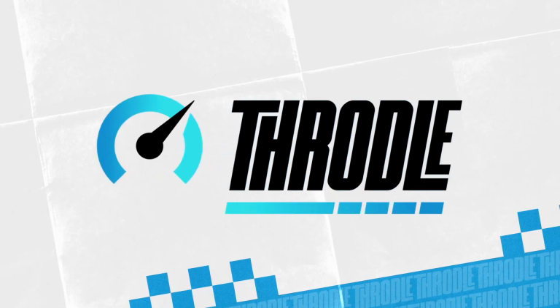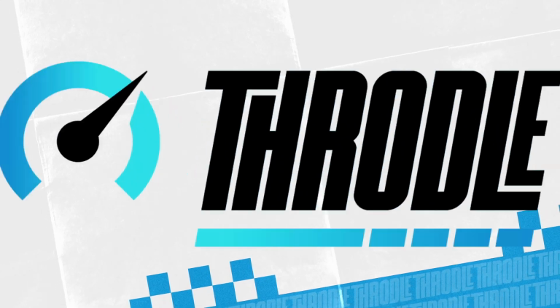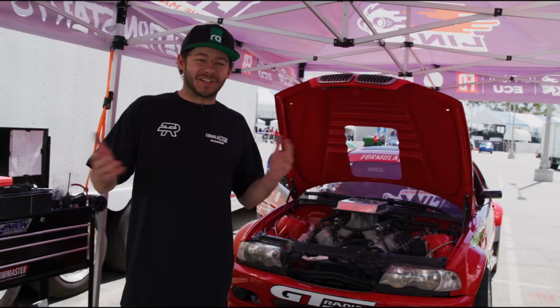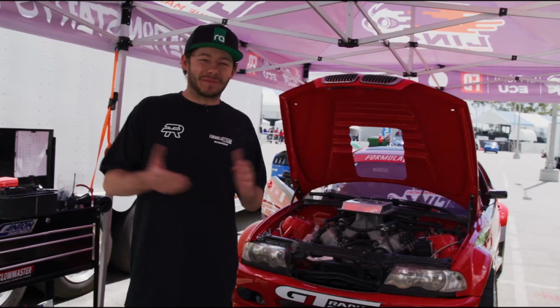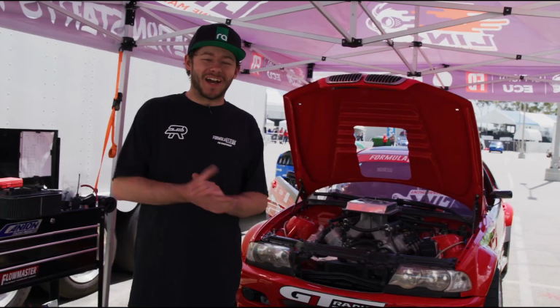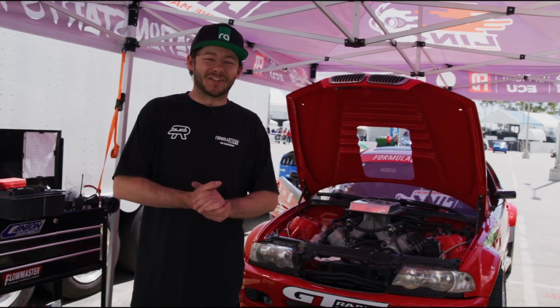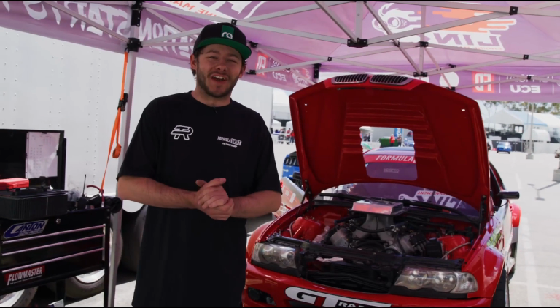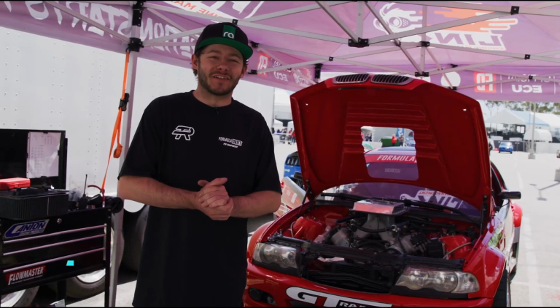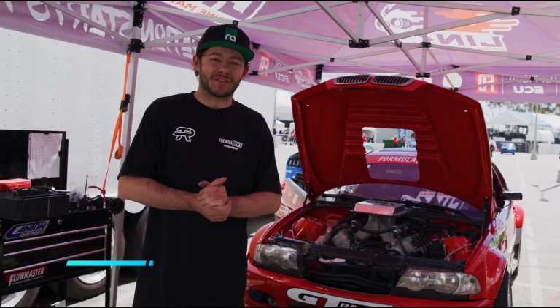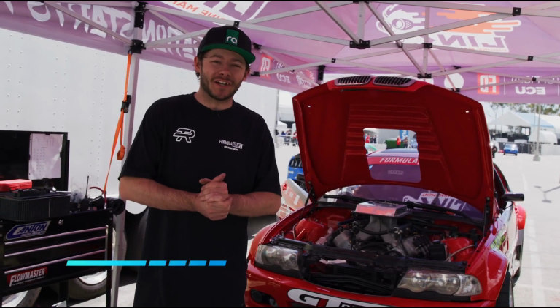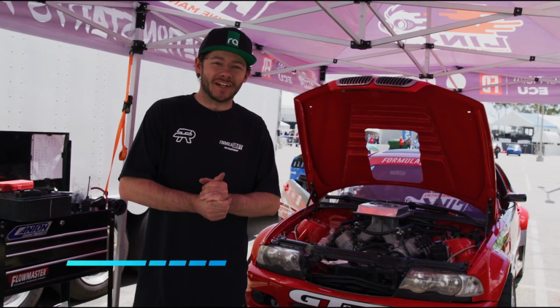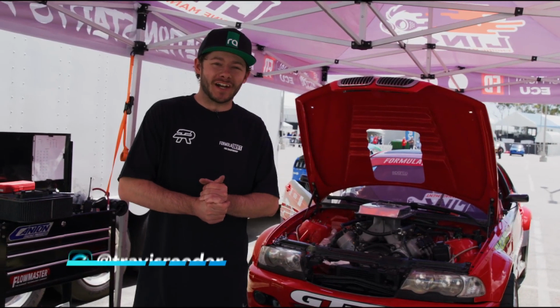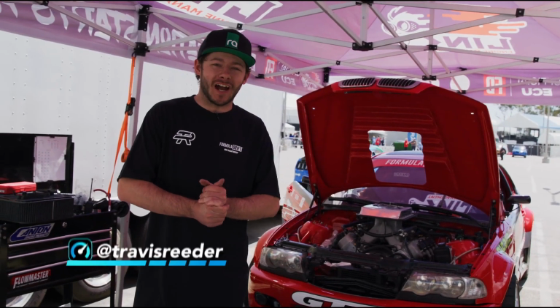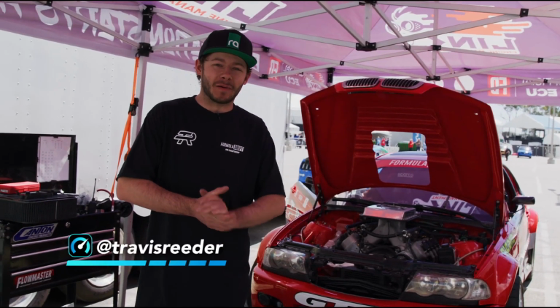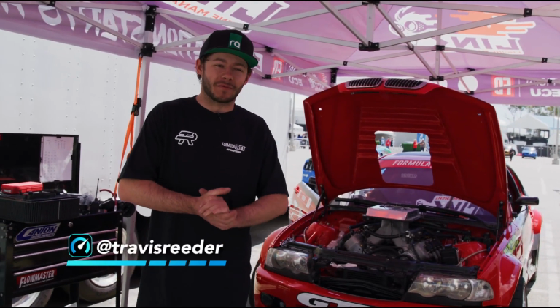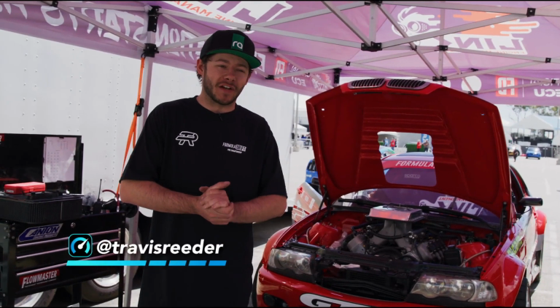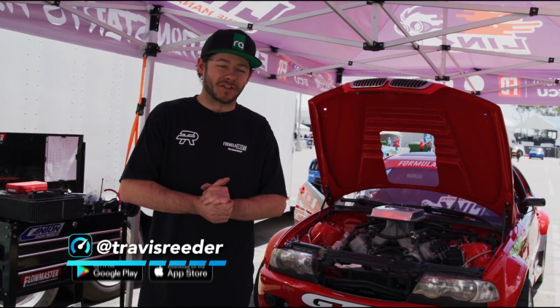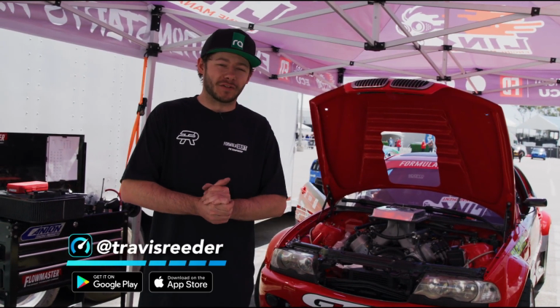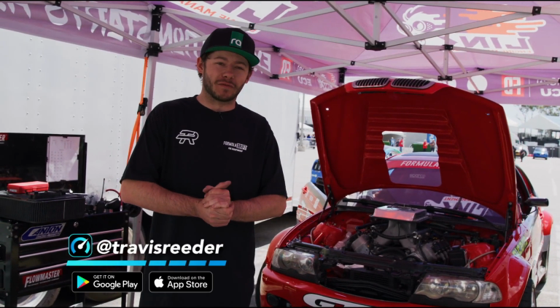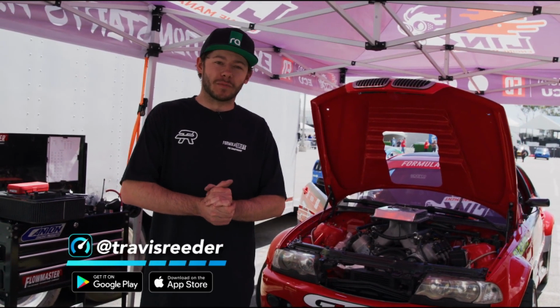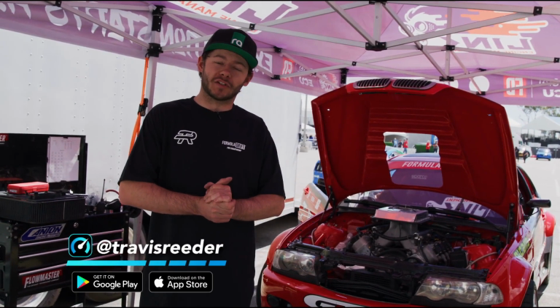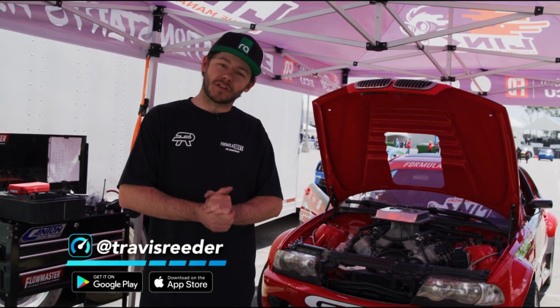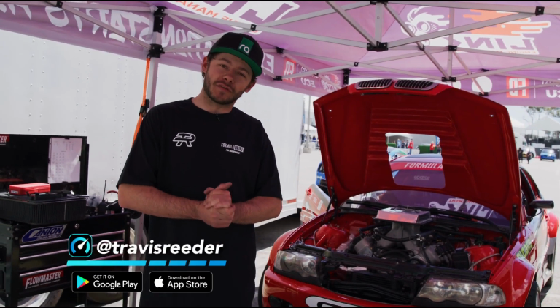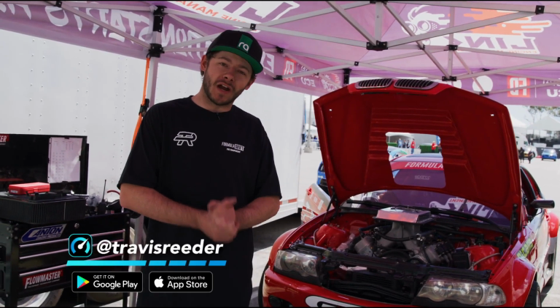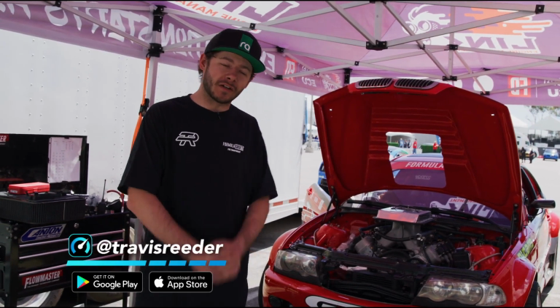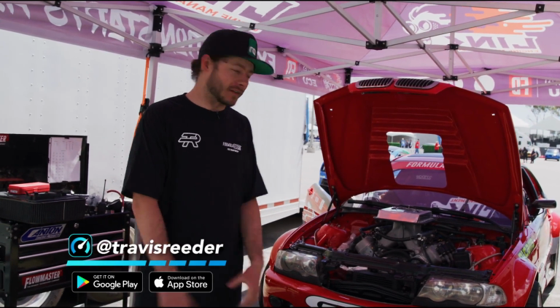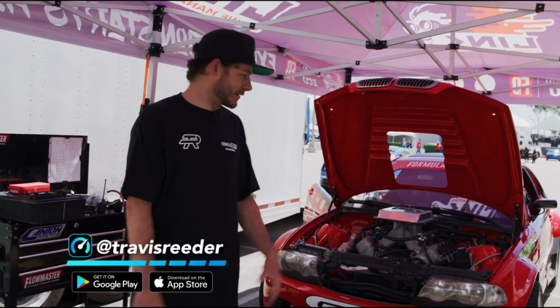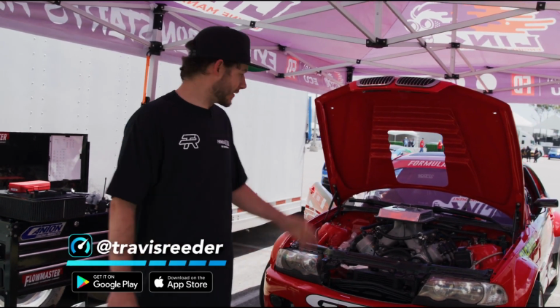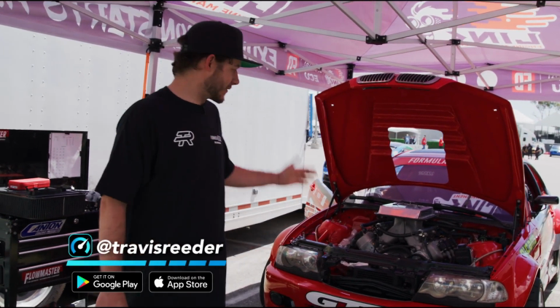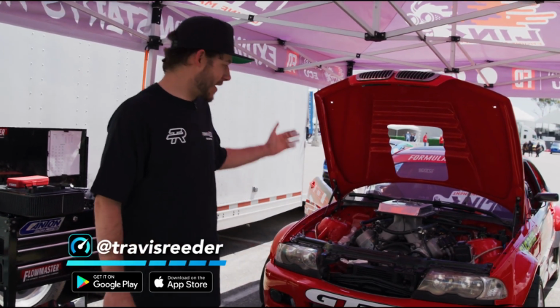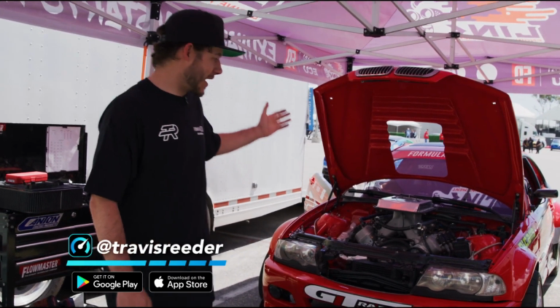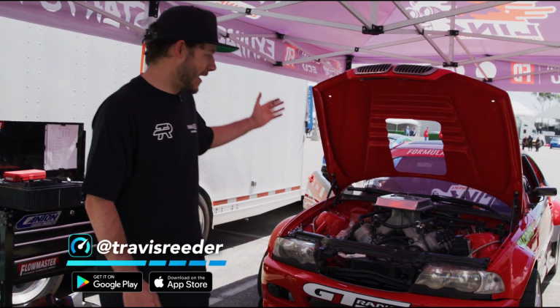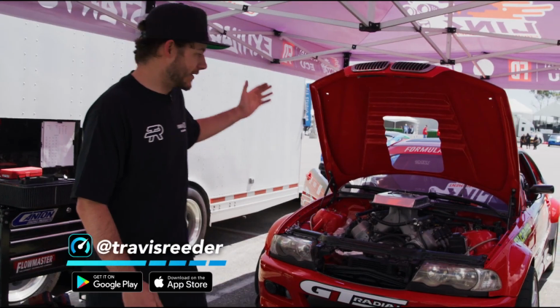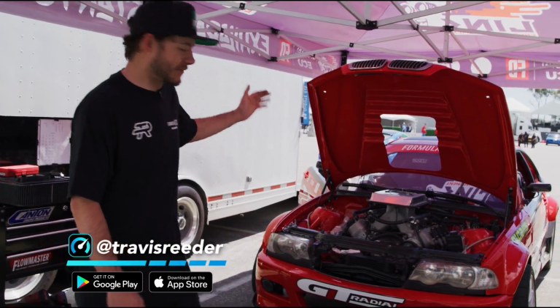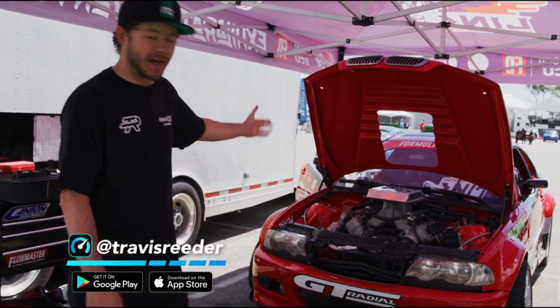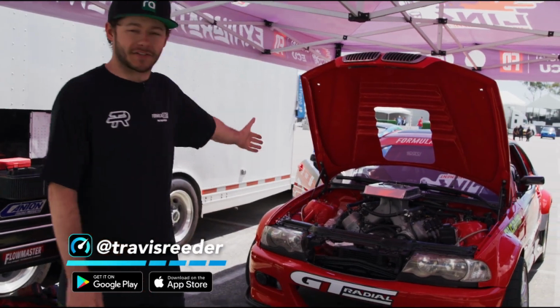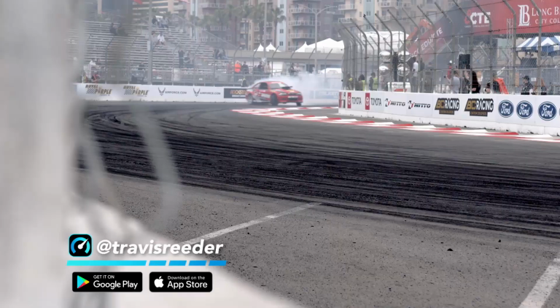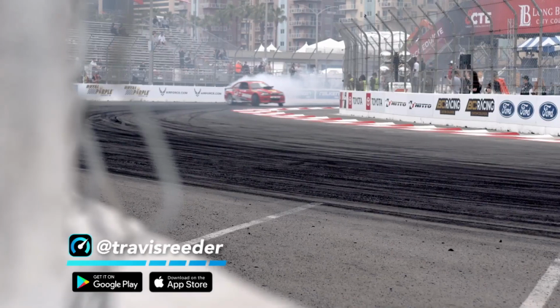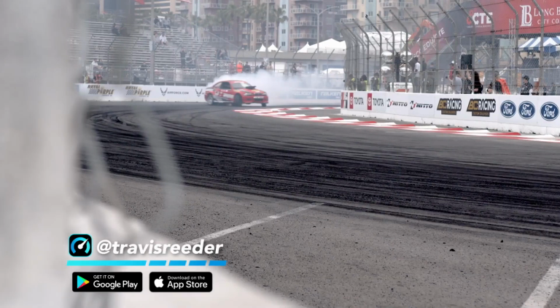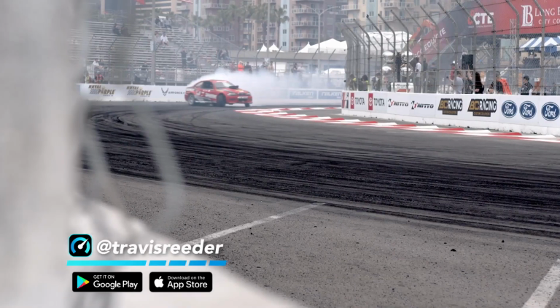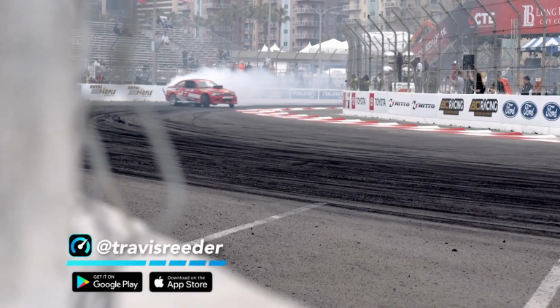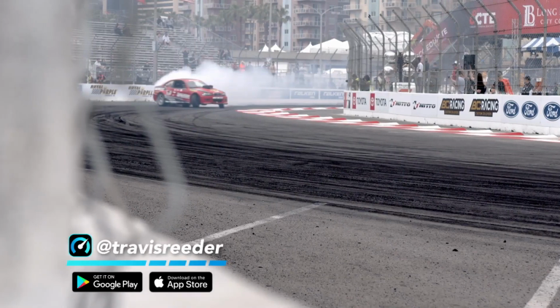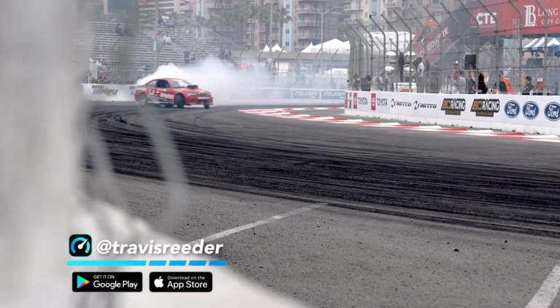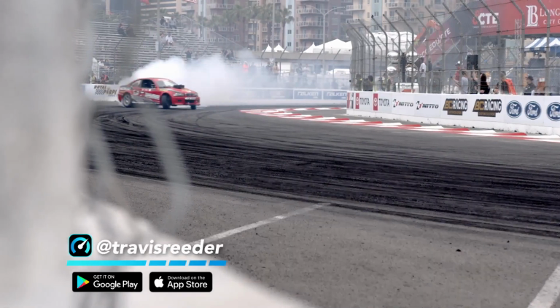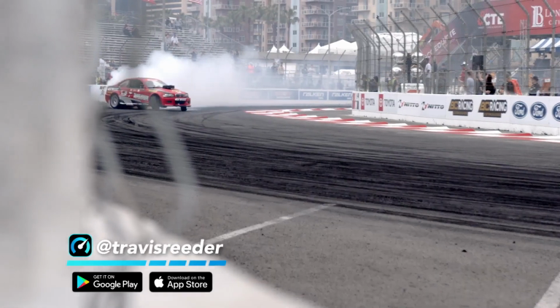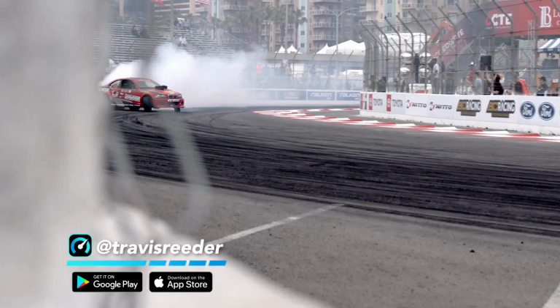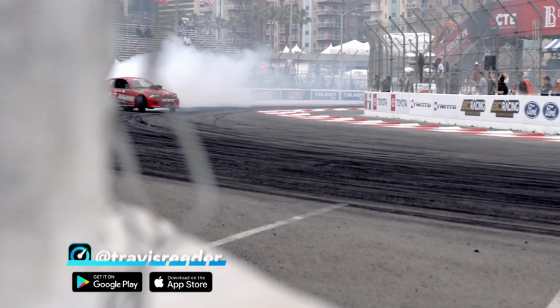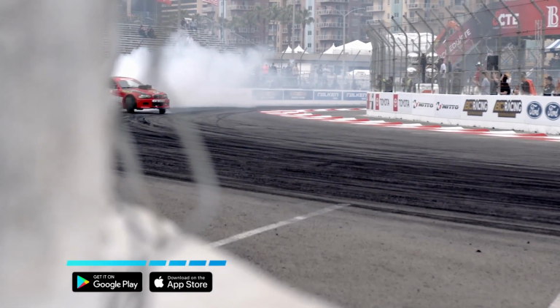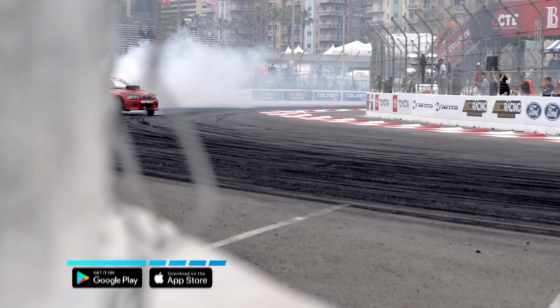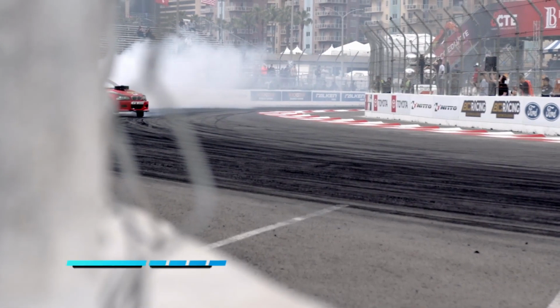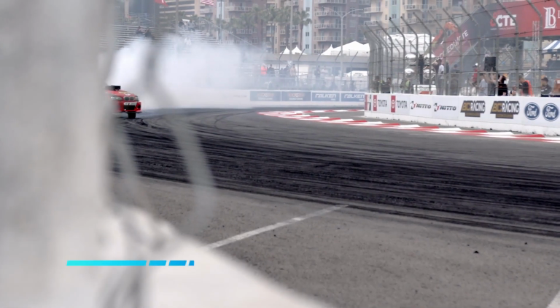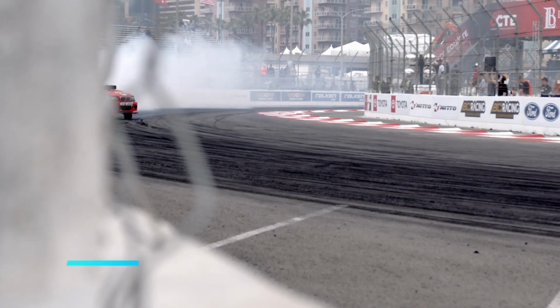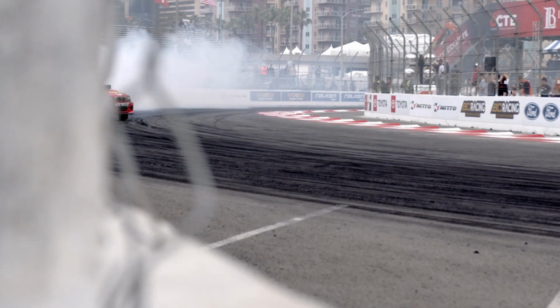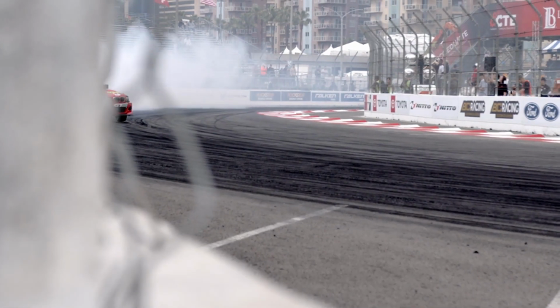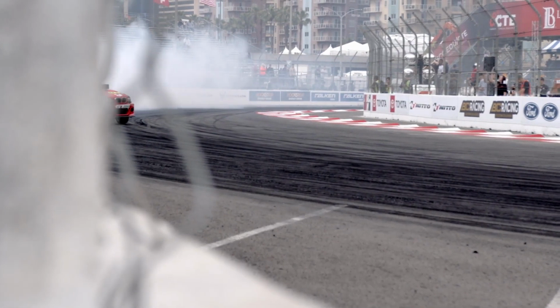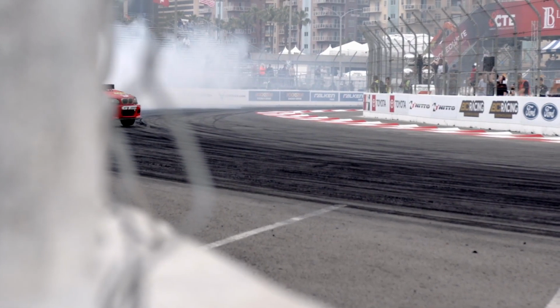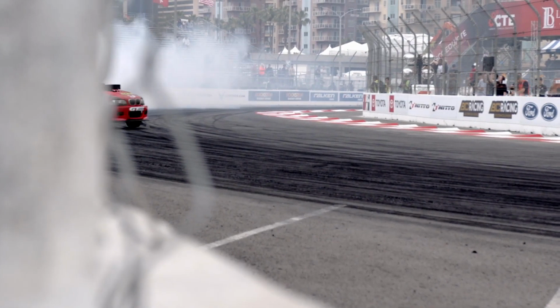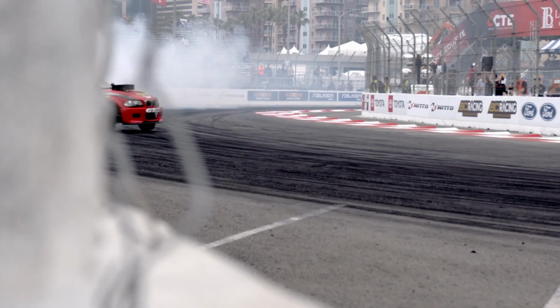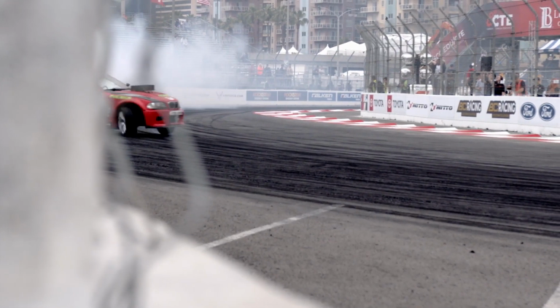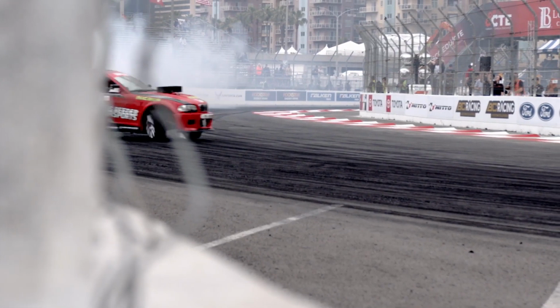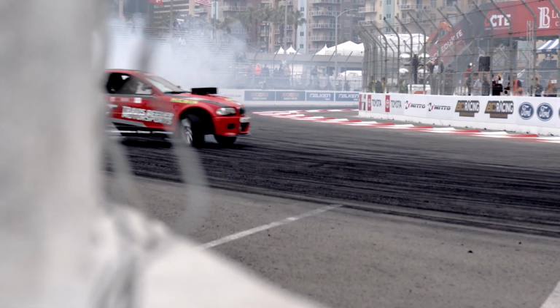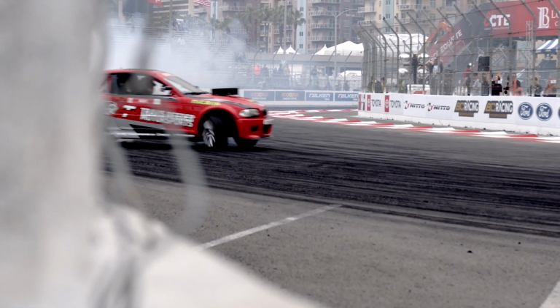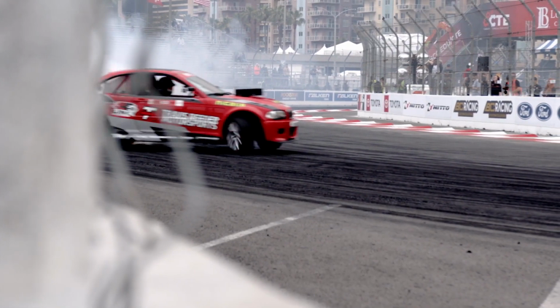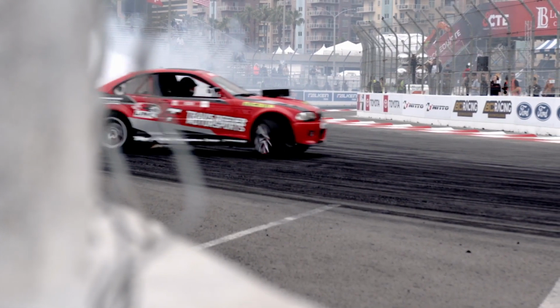What's up guys? Travis Reeder here. I'm a professional formula drift driver. This is my 2003 BMW M3. I'm gonna walk you guys through it and show you what it's all about.